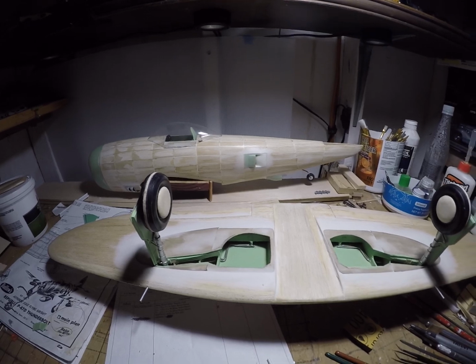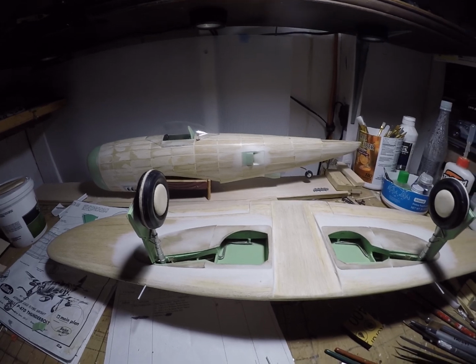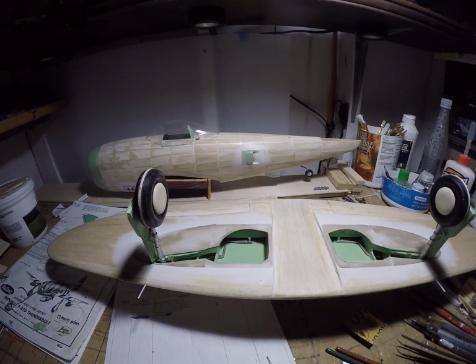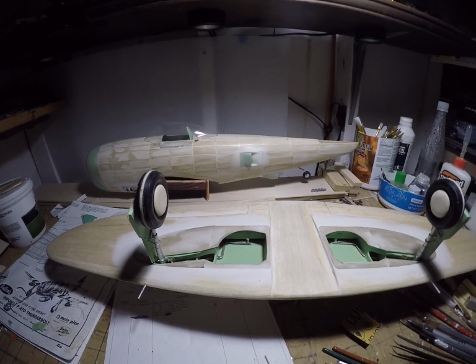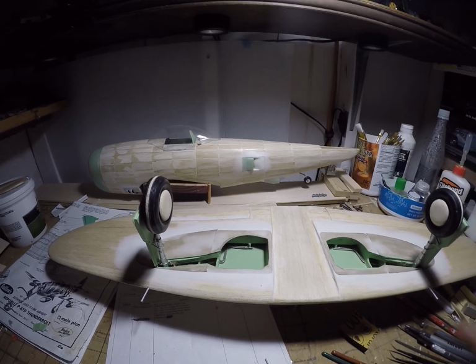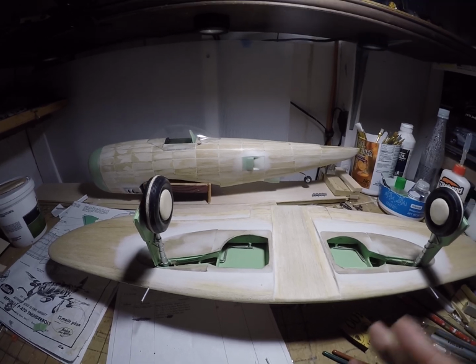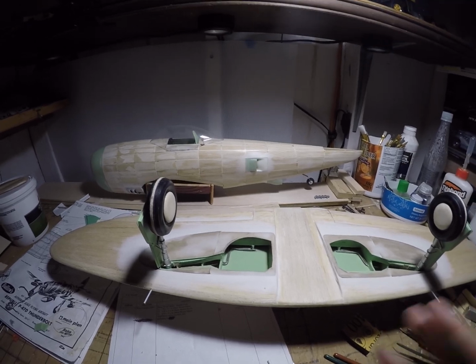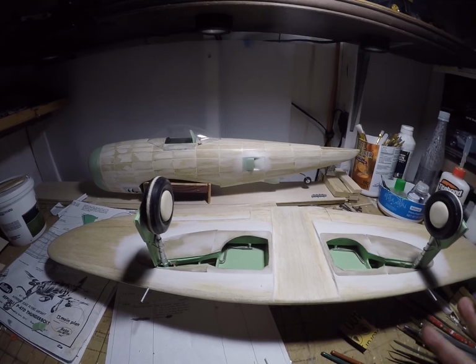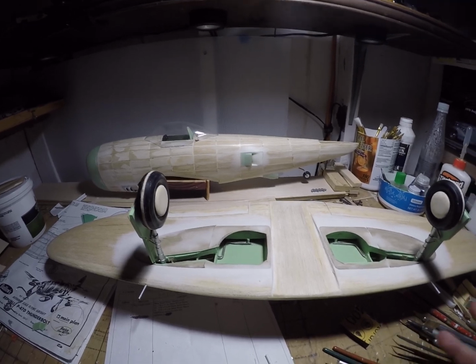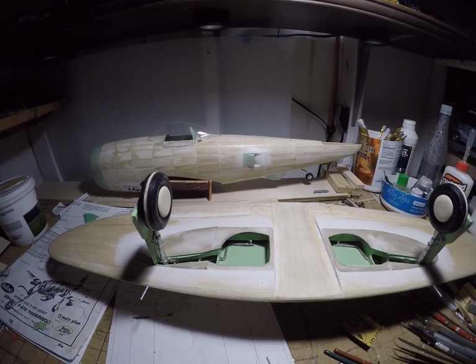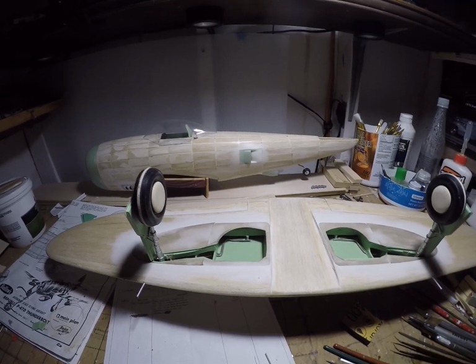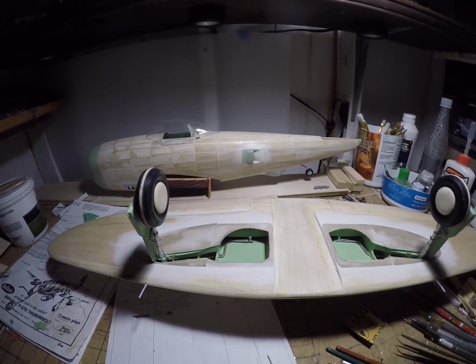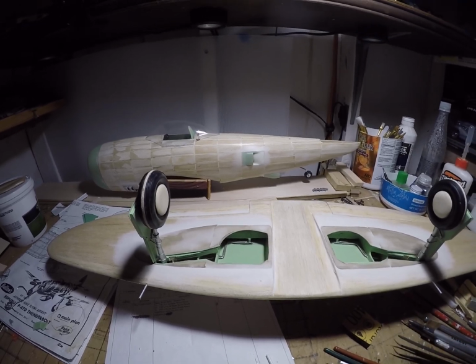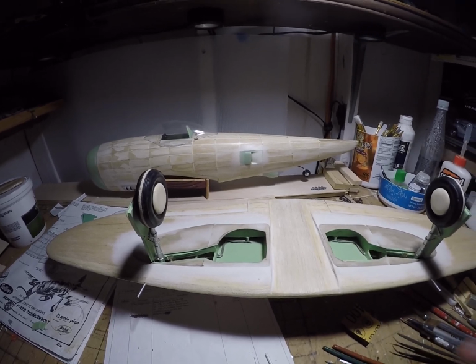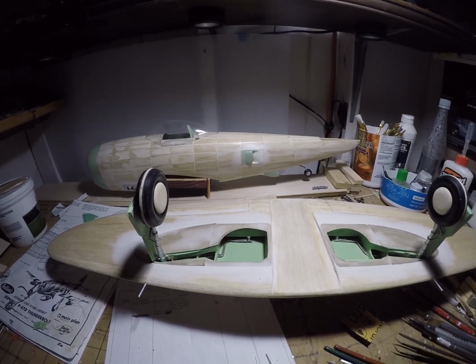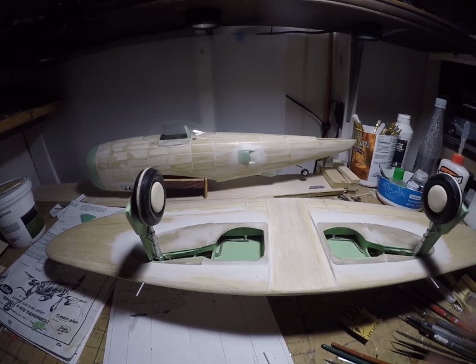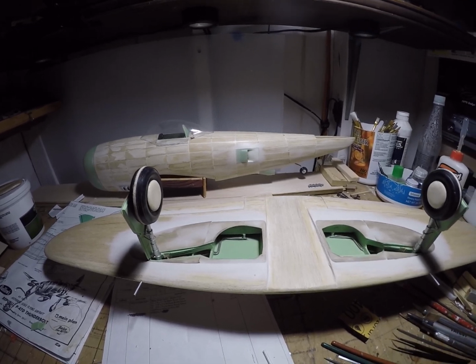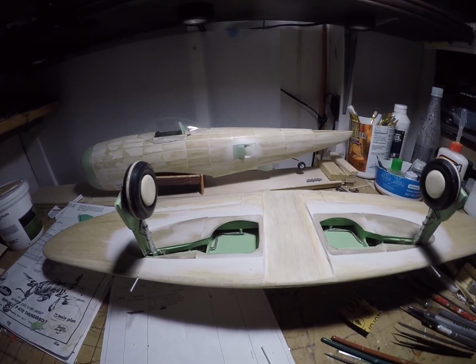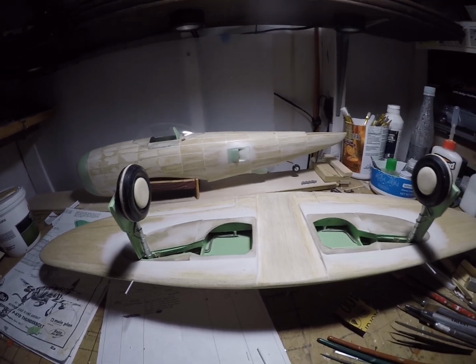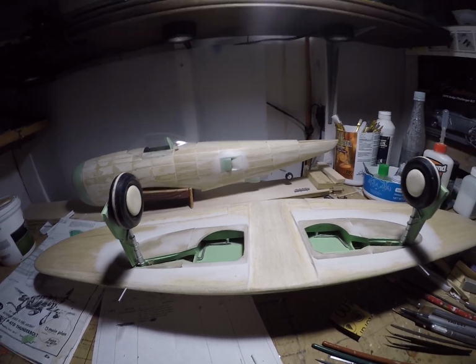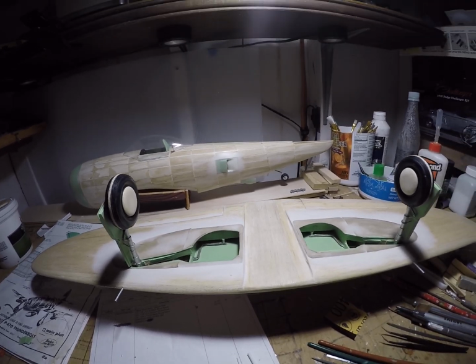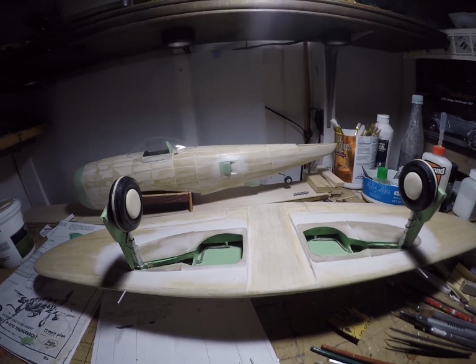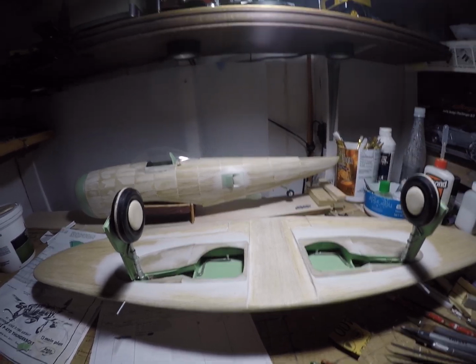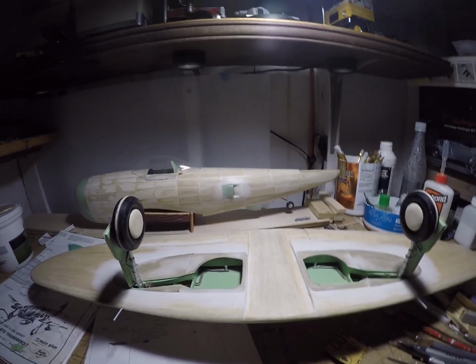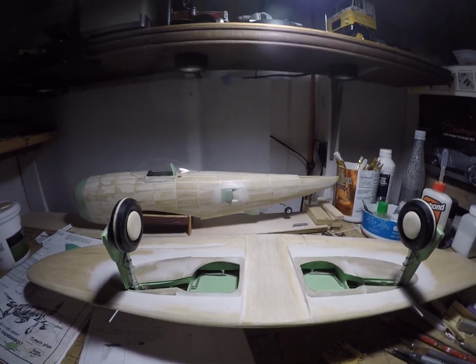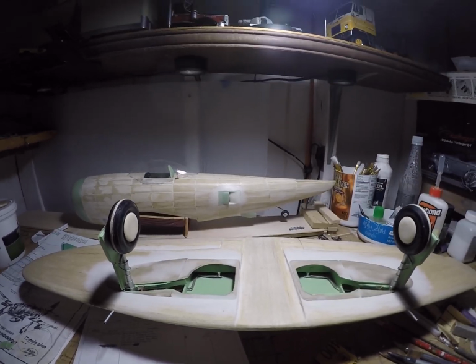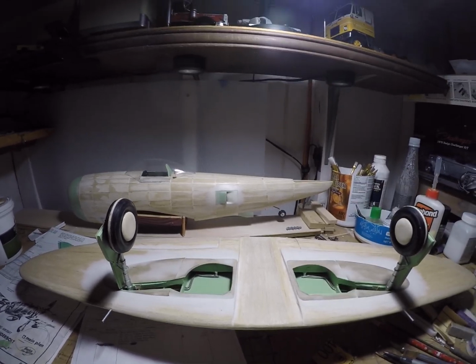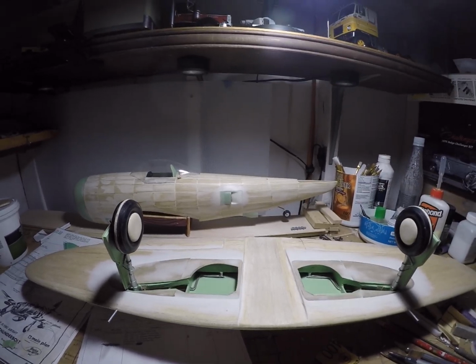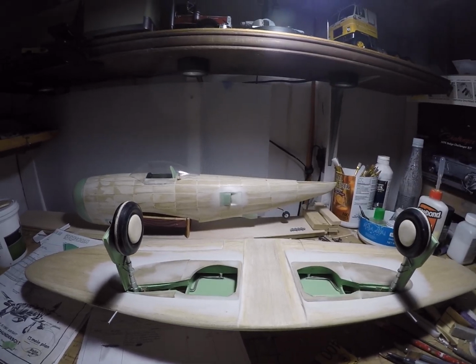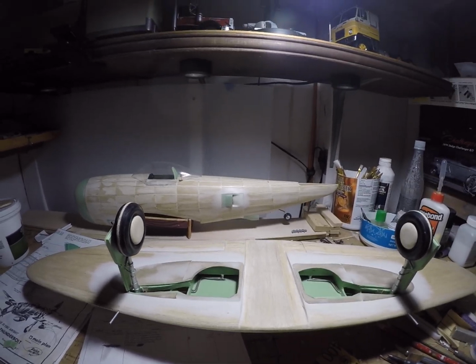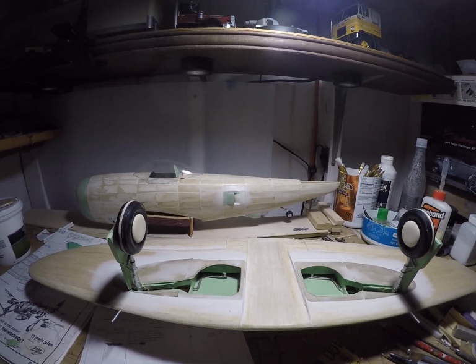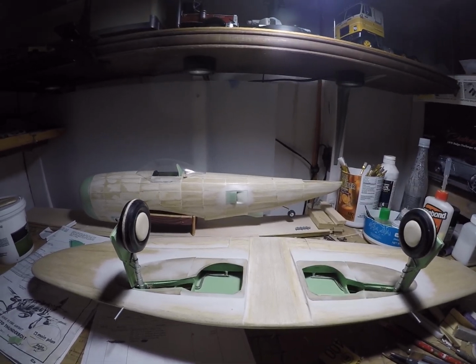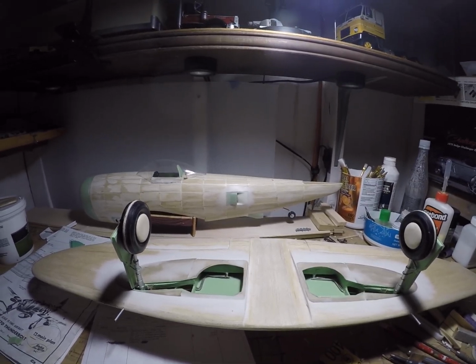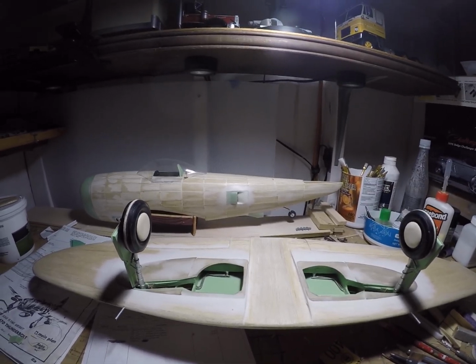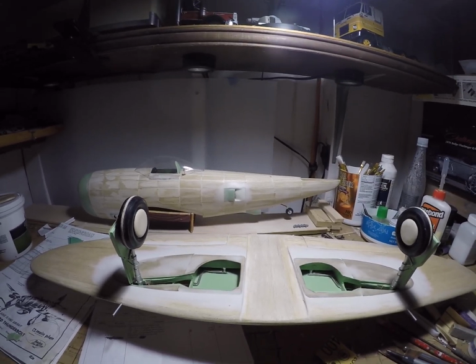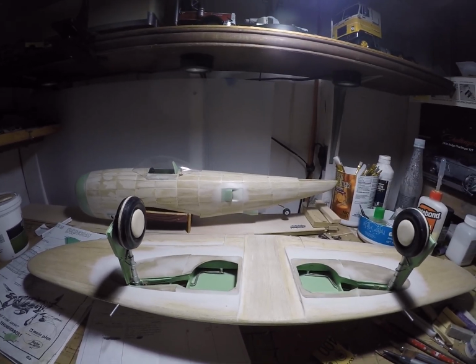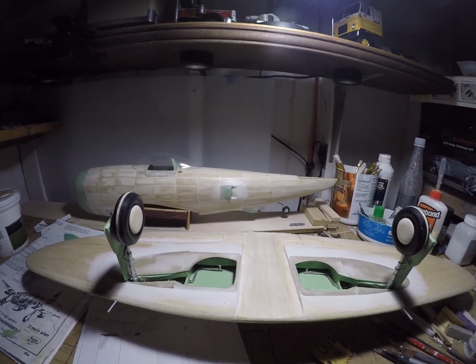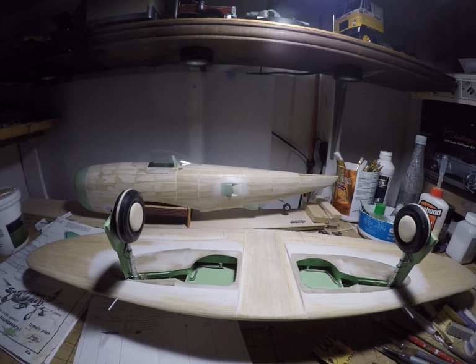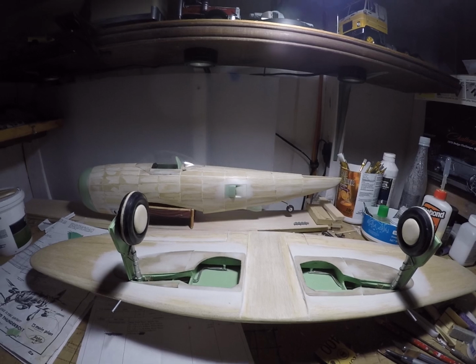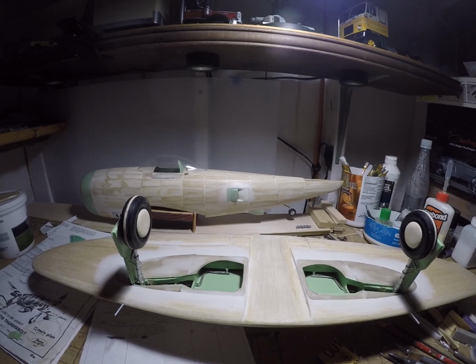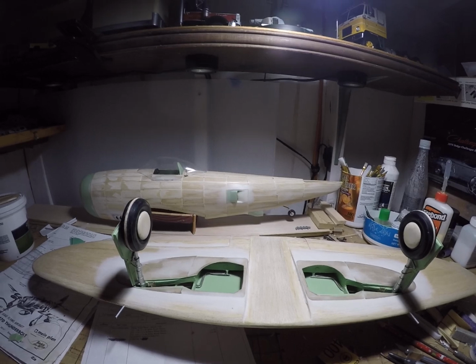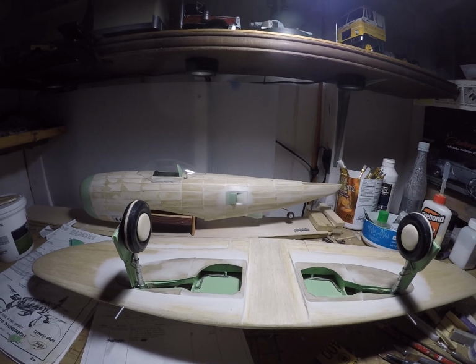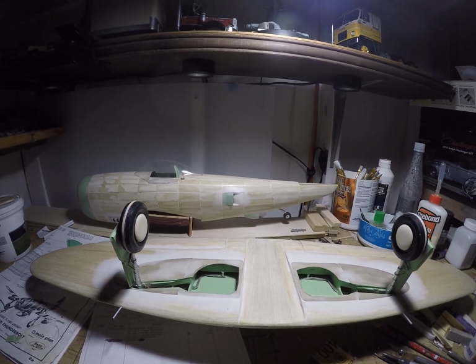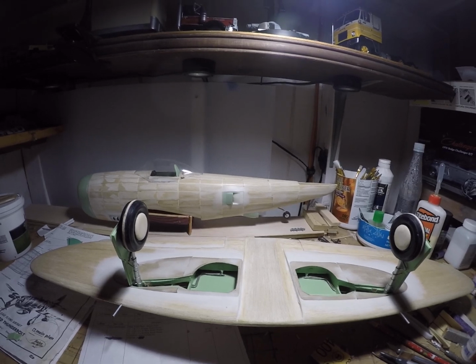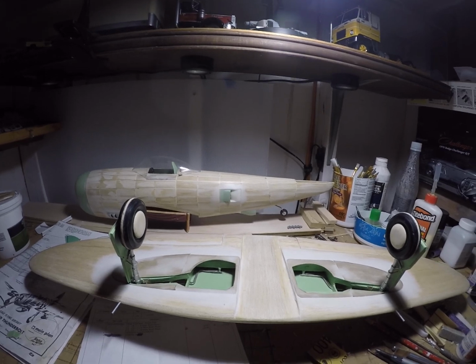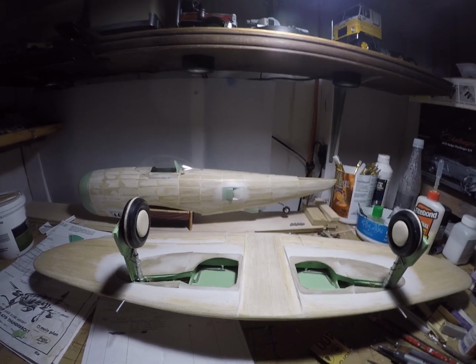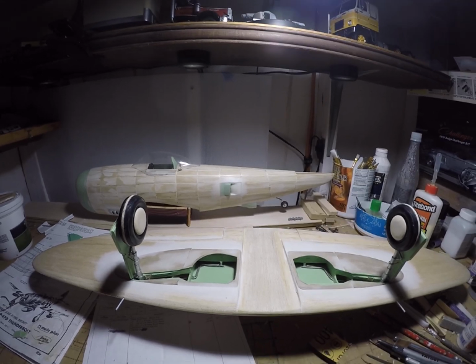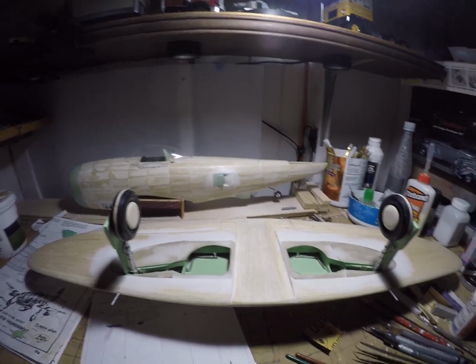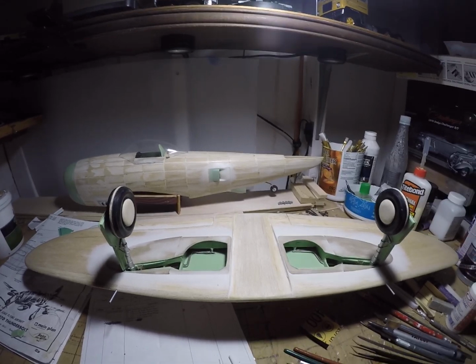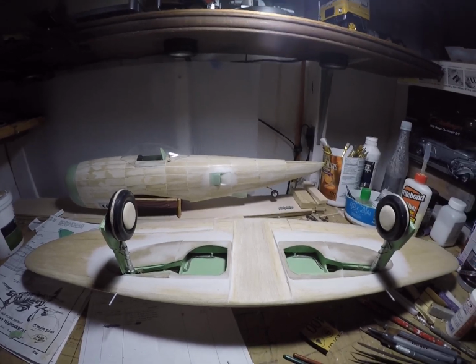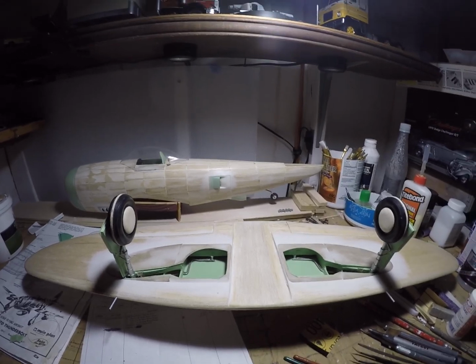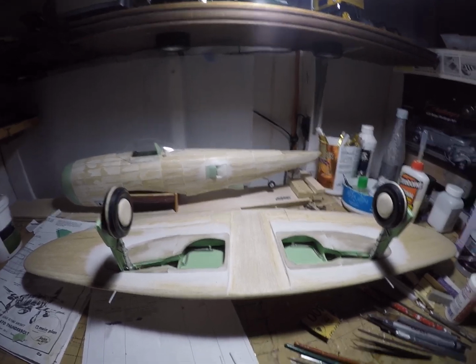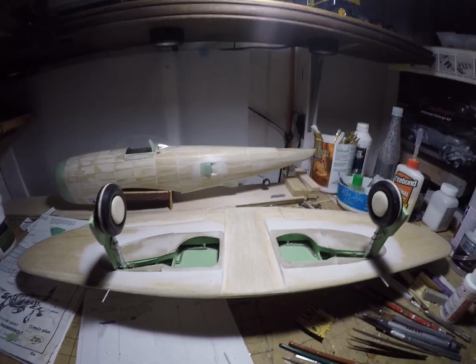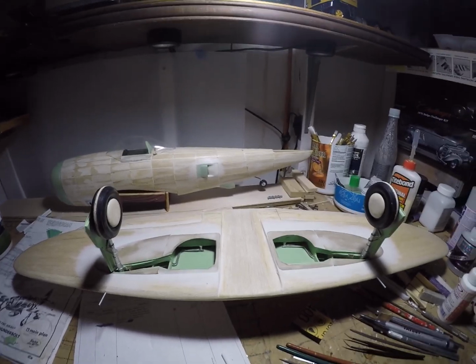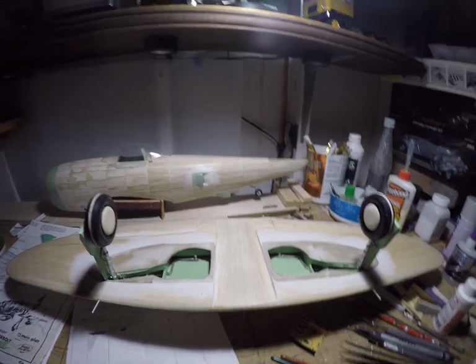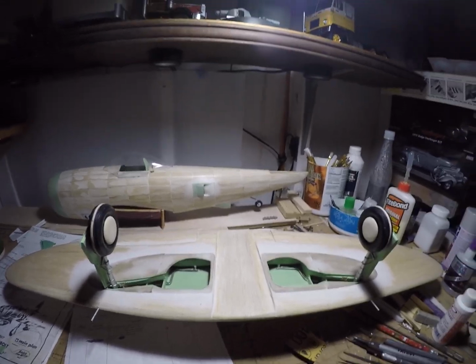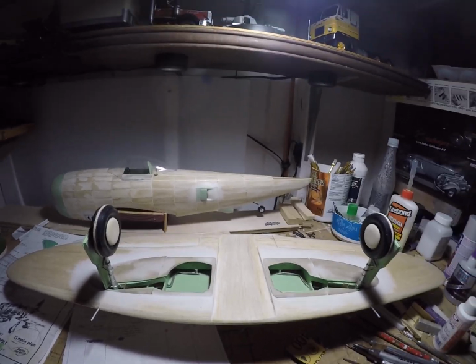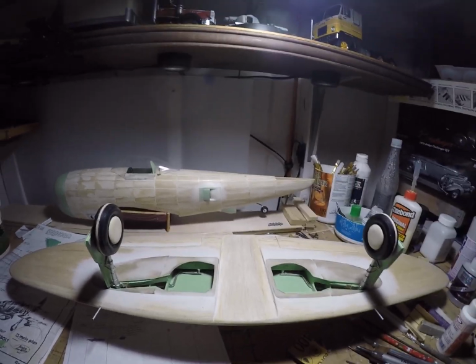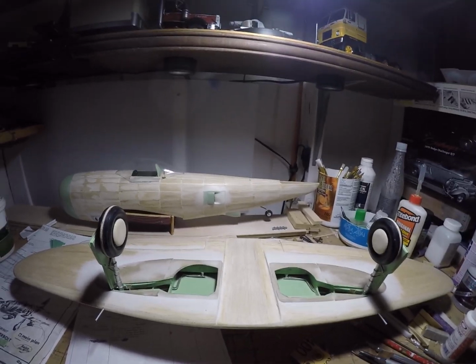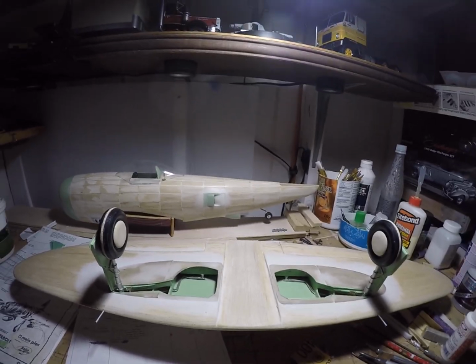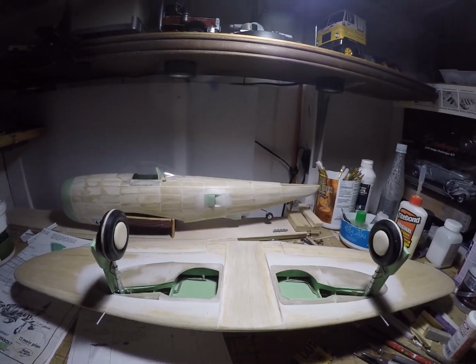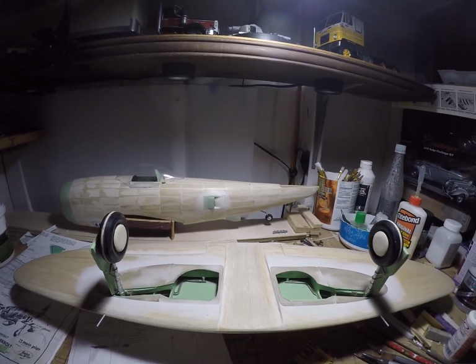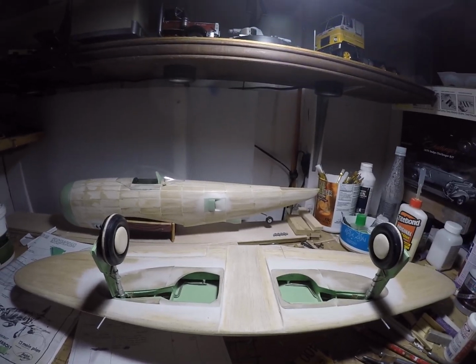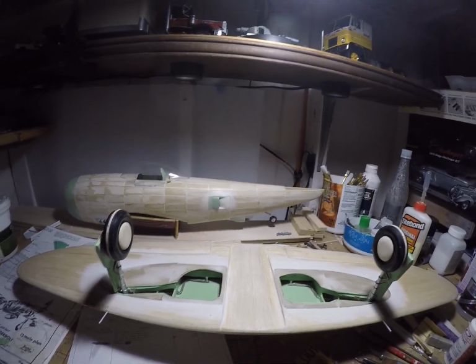The landing gear is coming along — lots more to do. I'll get back to you all later. Thanks for watching the channel, really appreciate it. Hope everybody's having a great day.